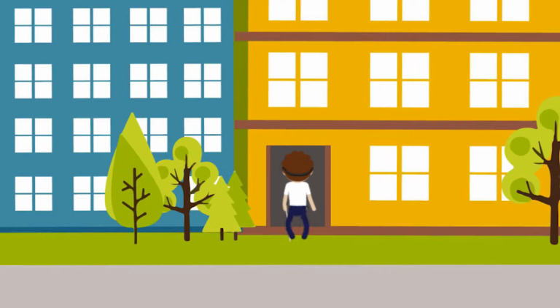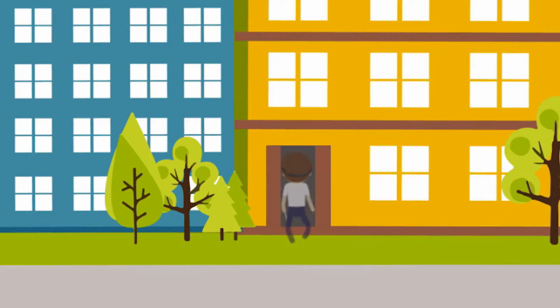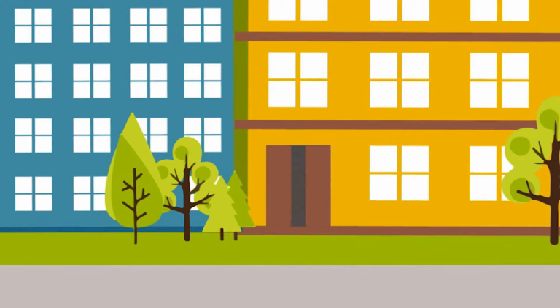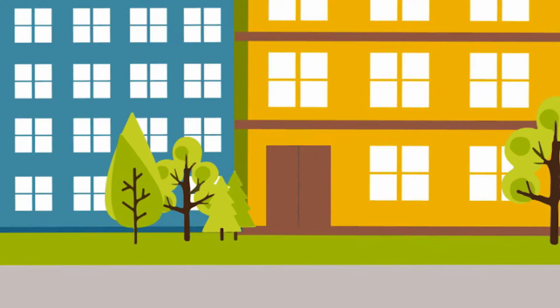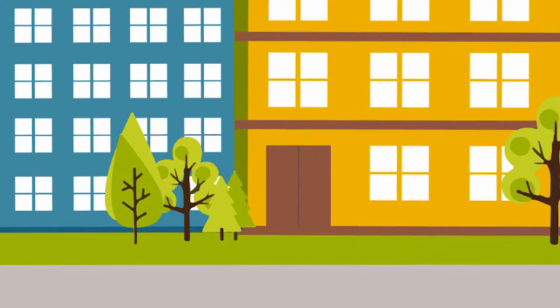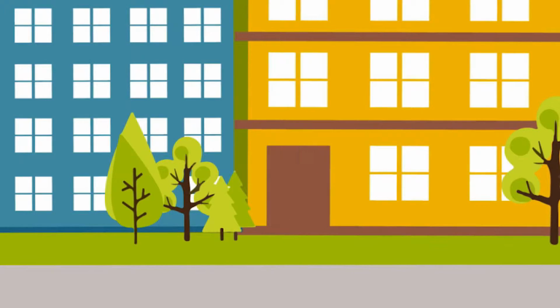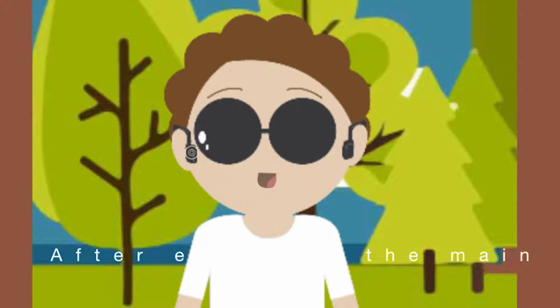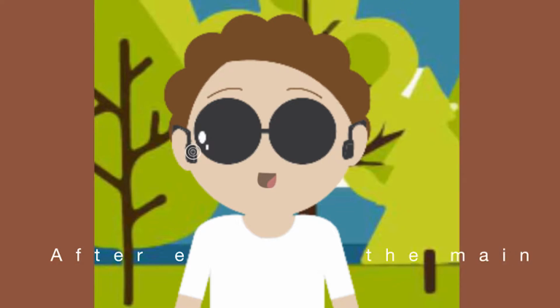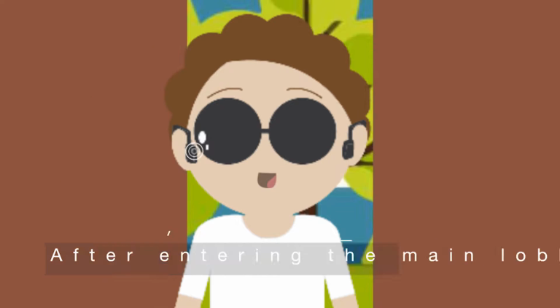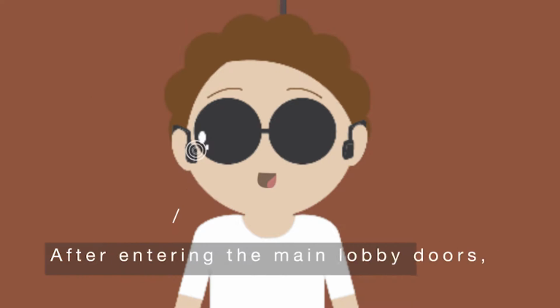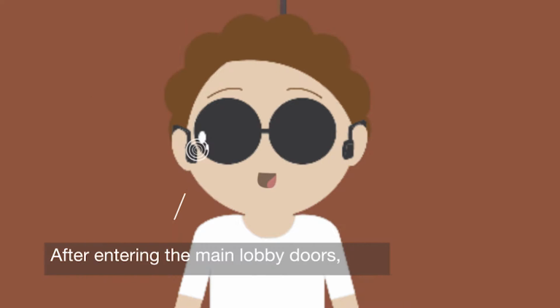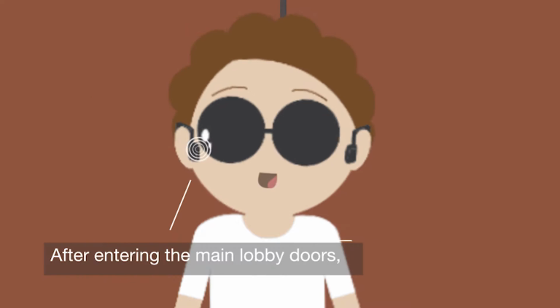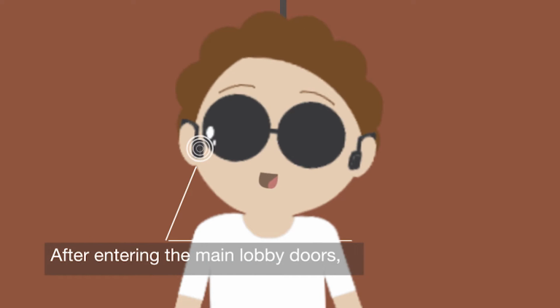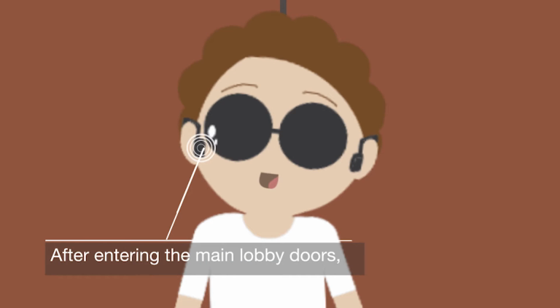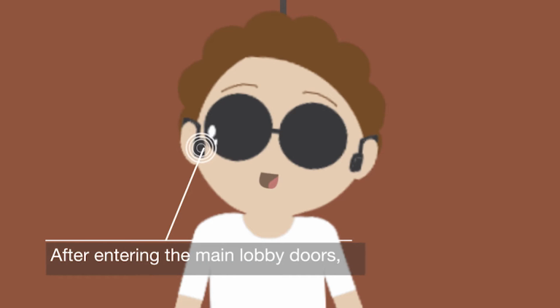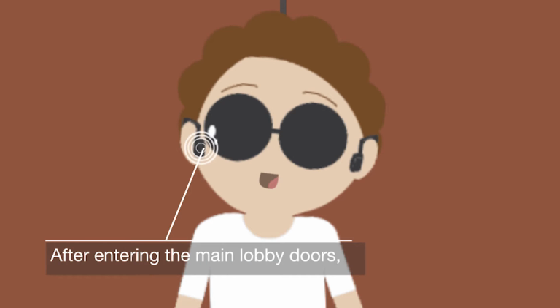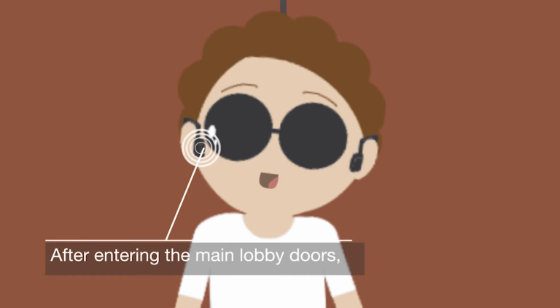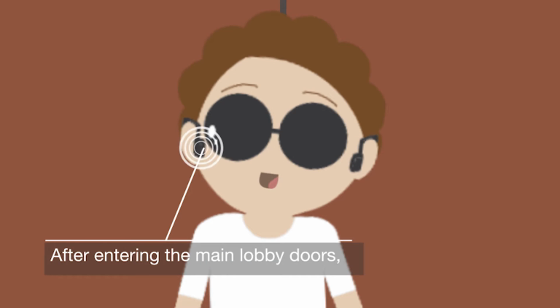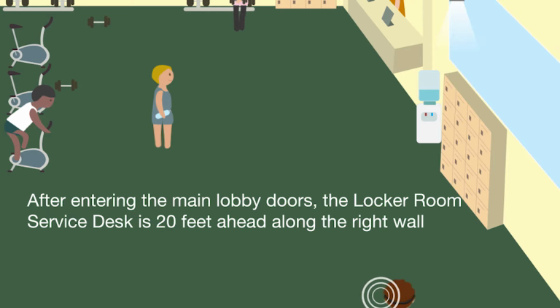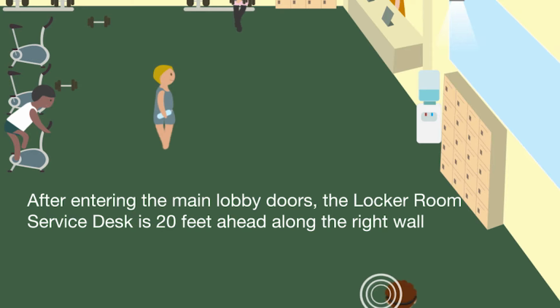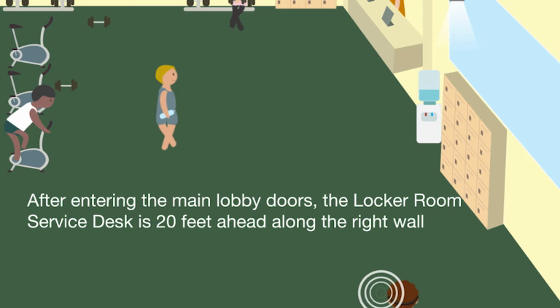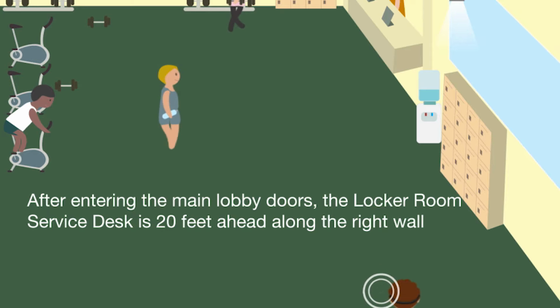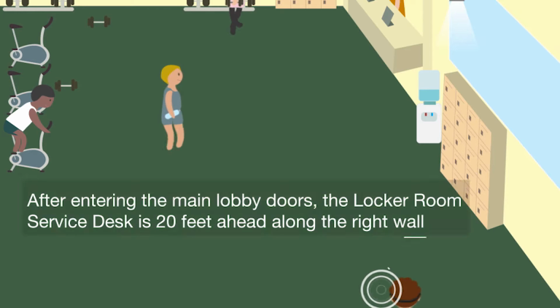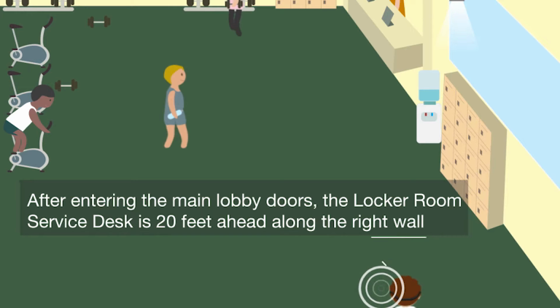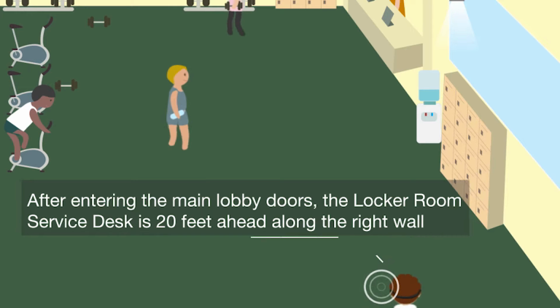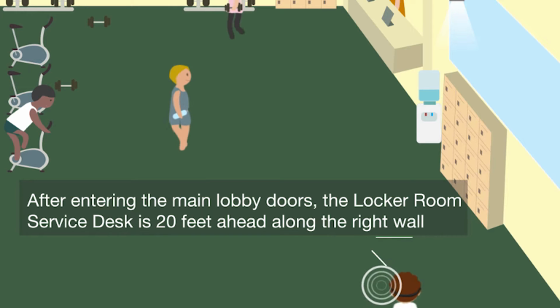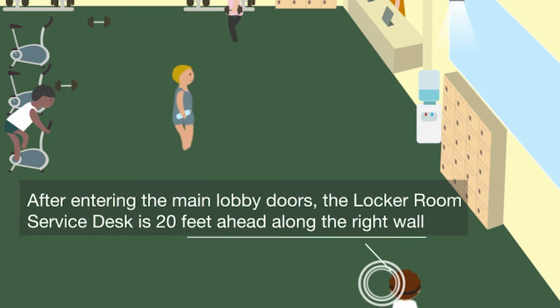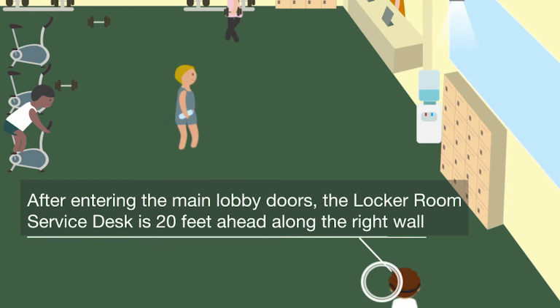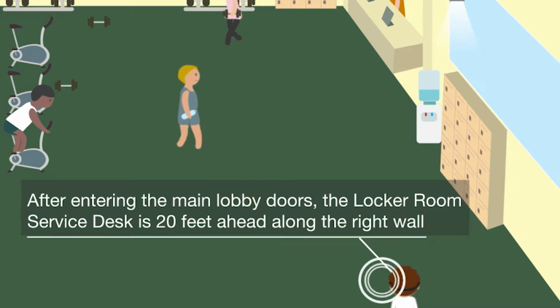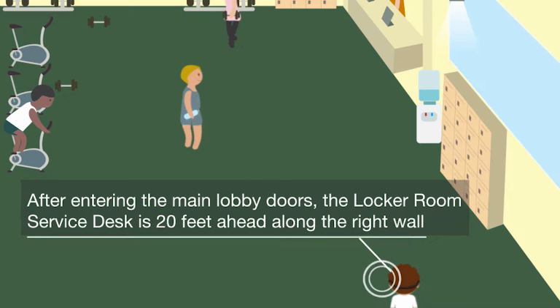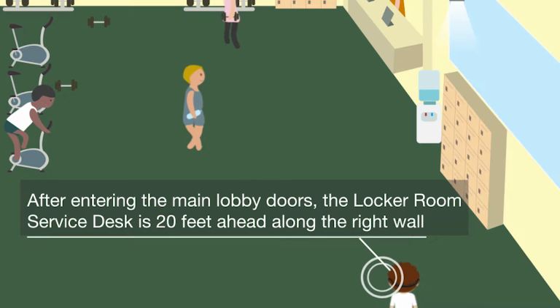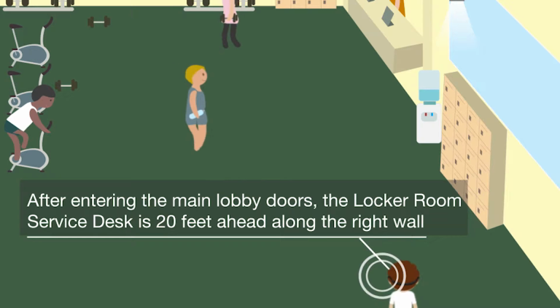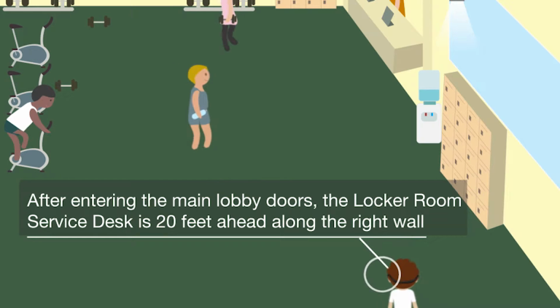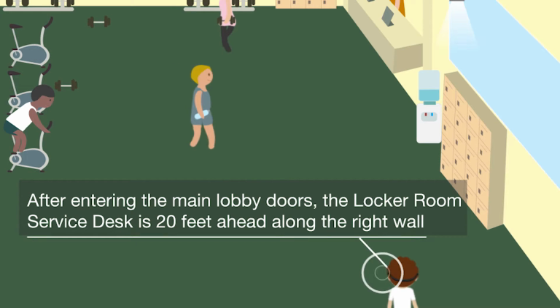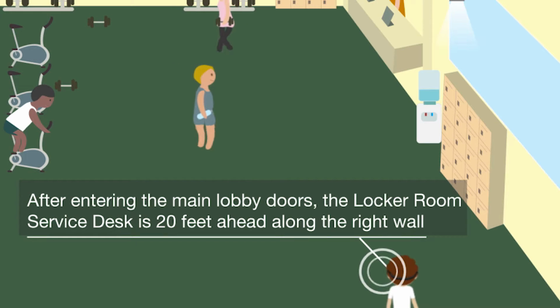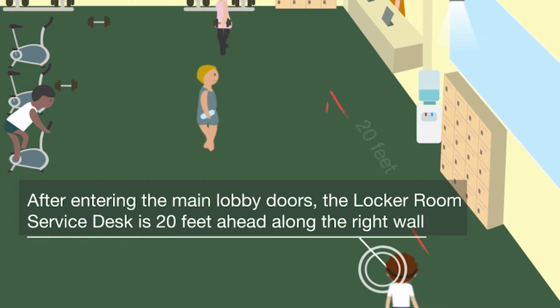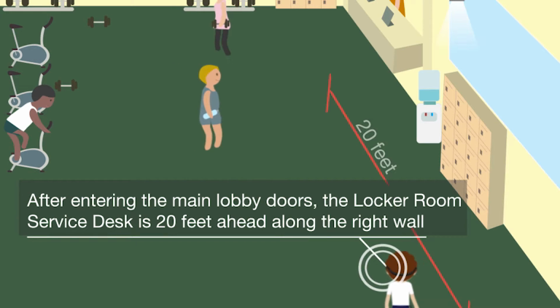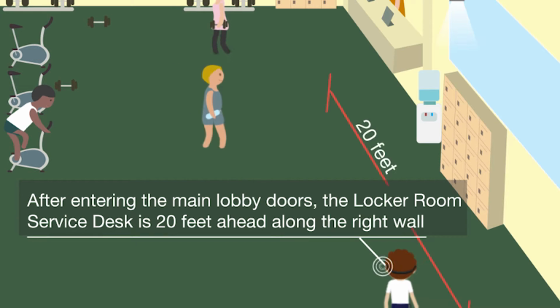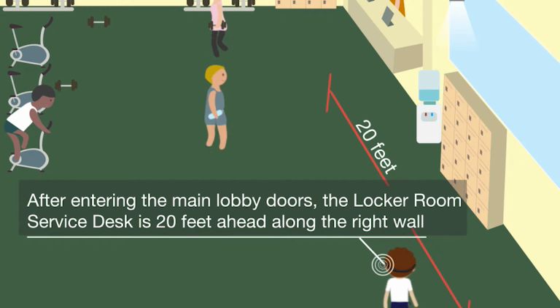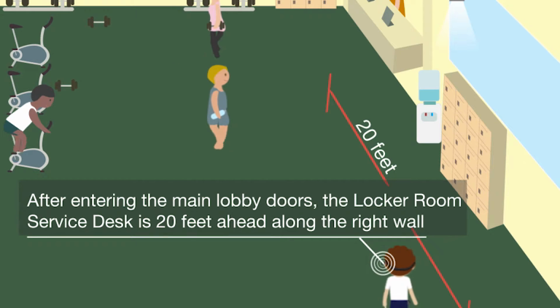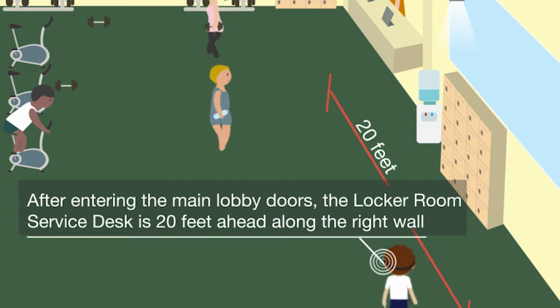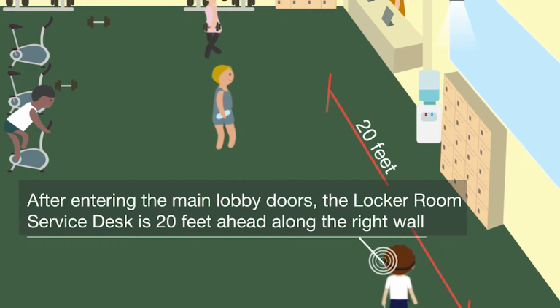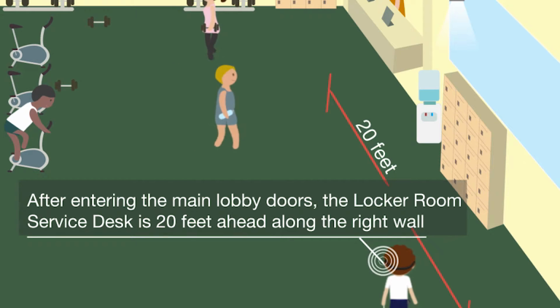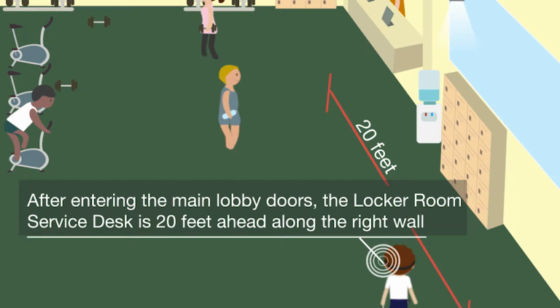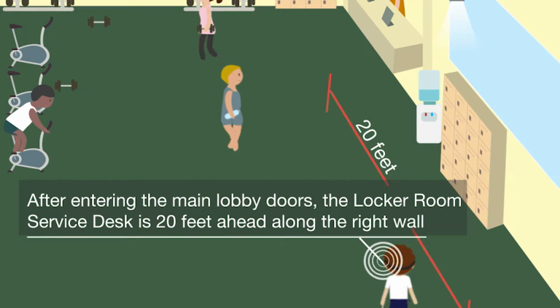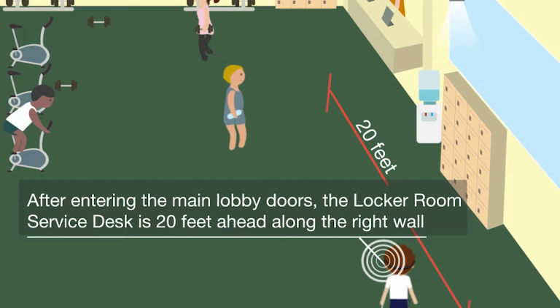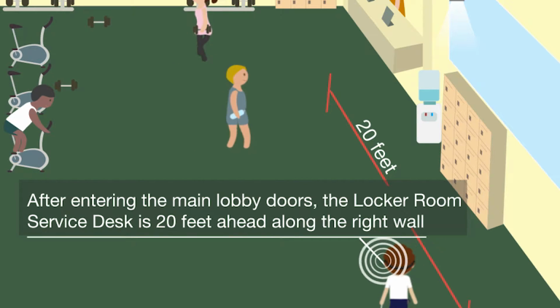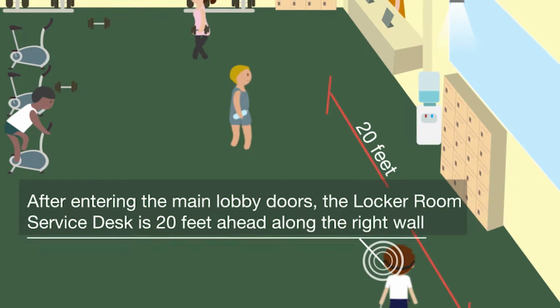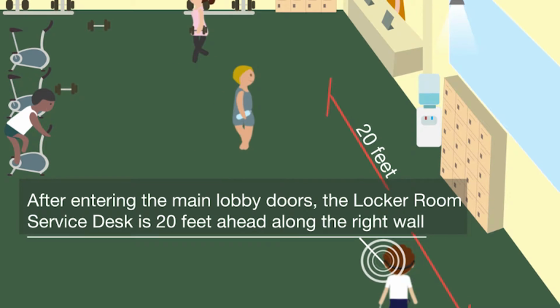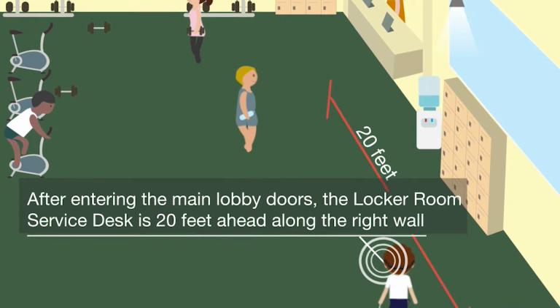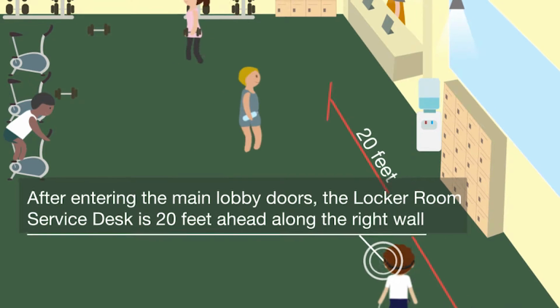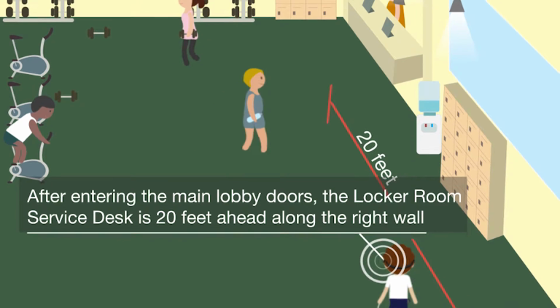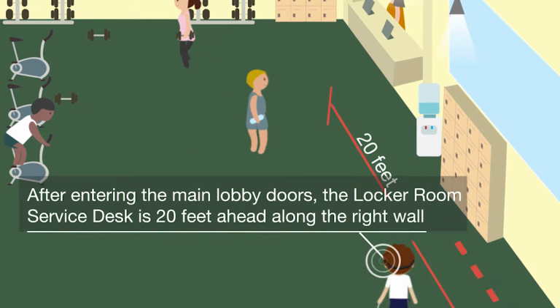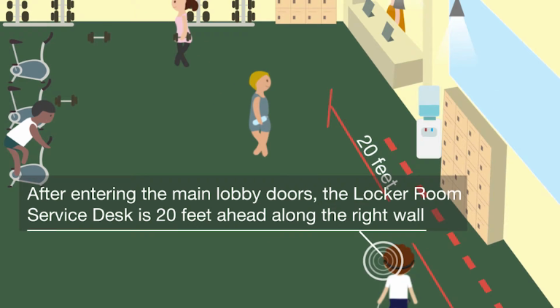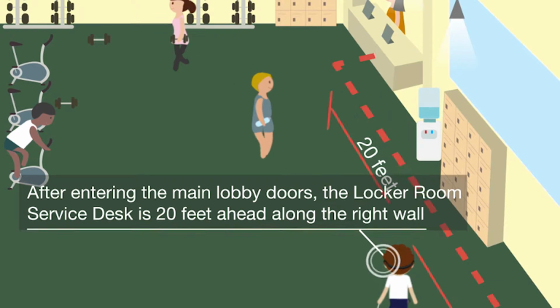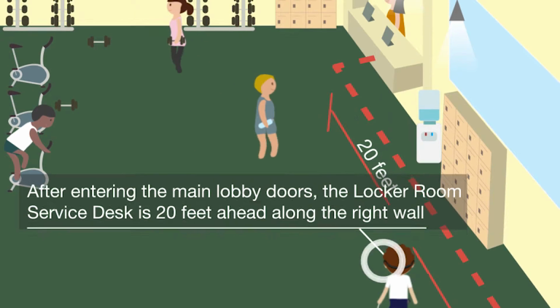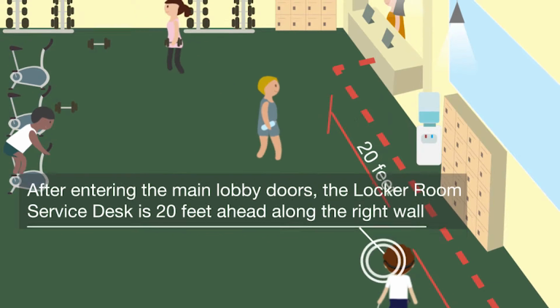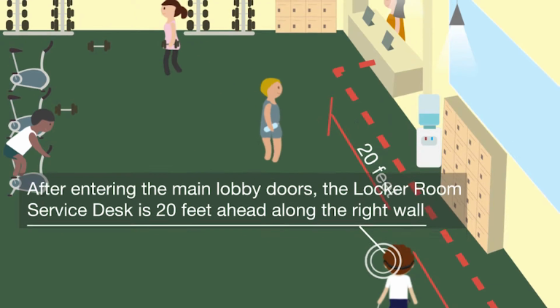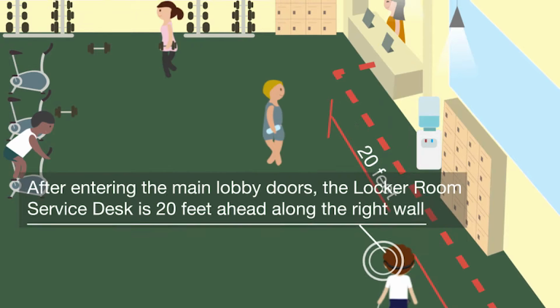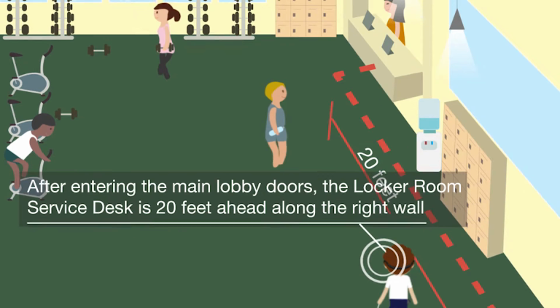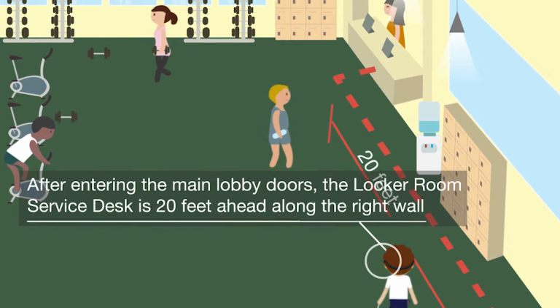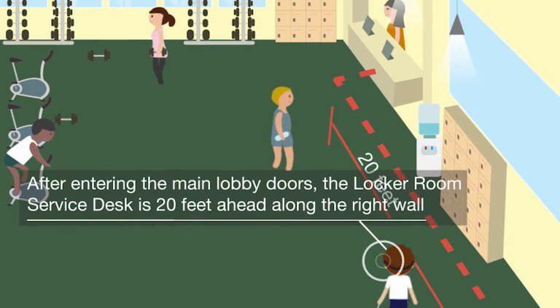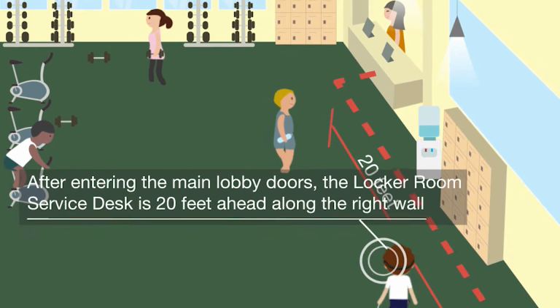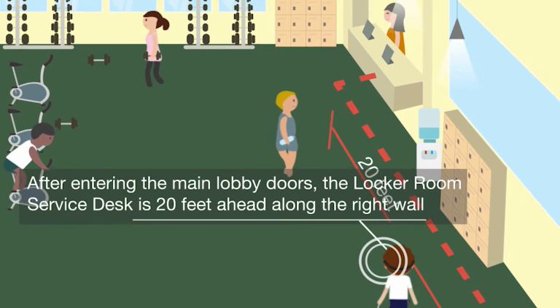After entering the main lobby doors, the locker room service desk is 20 feet ahead along the right wall.